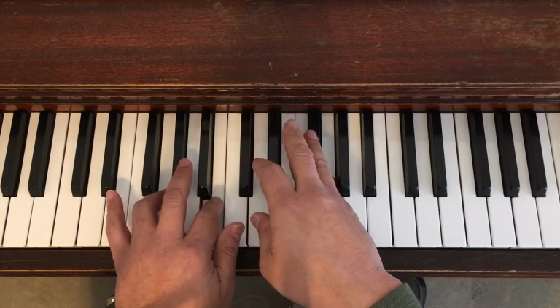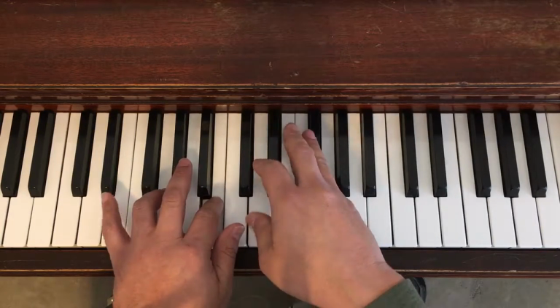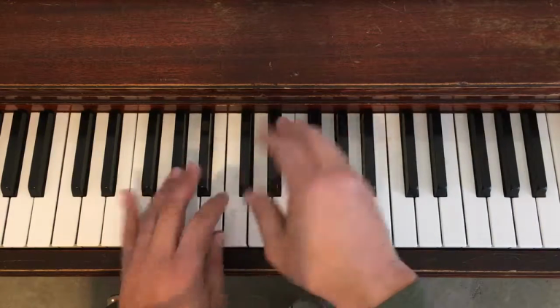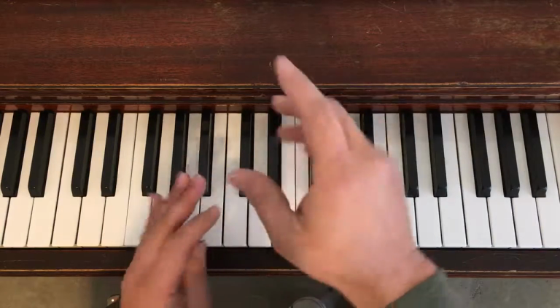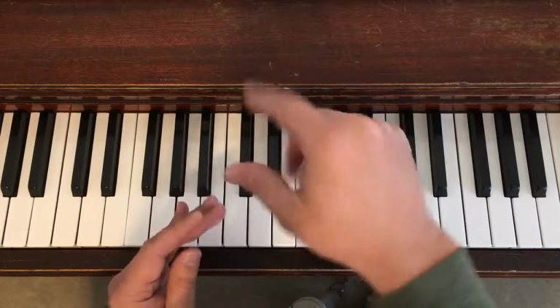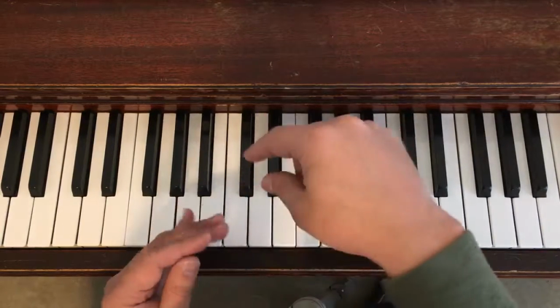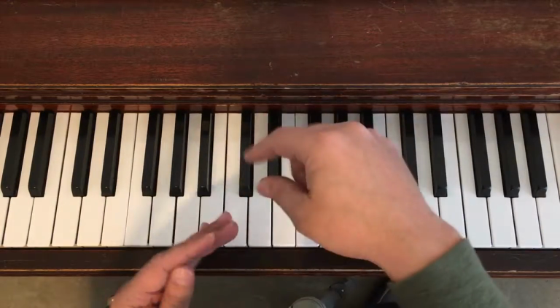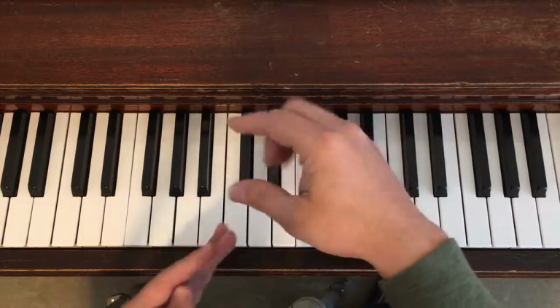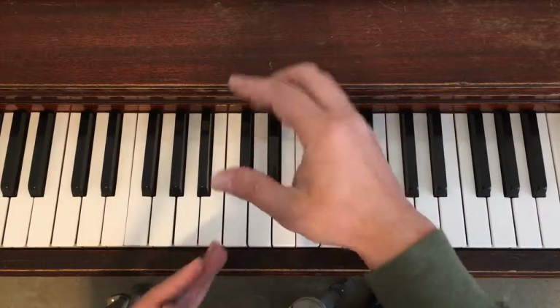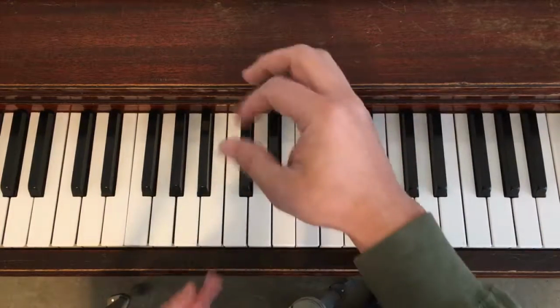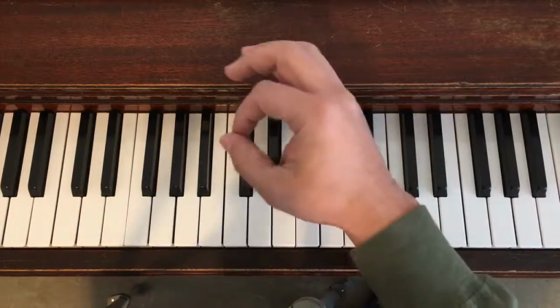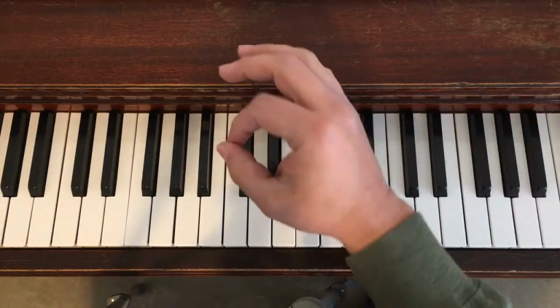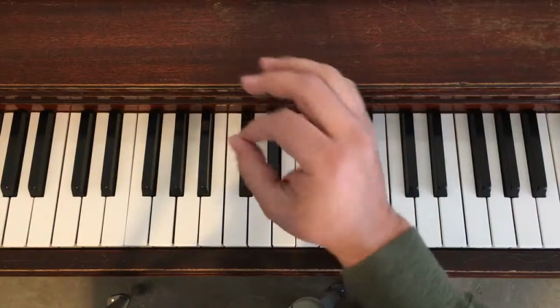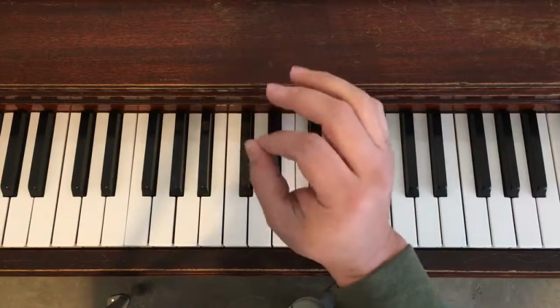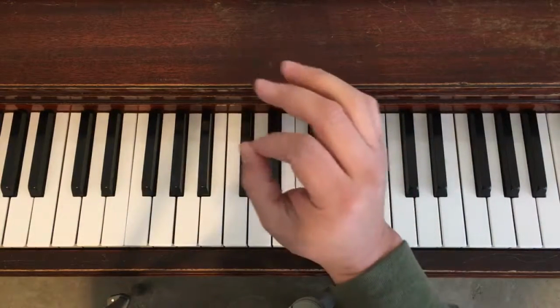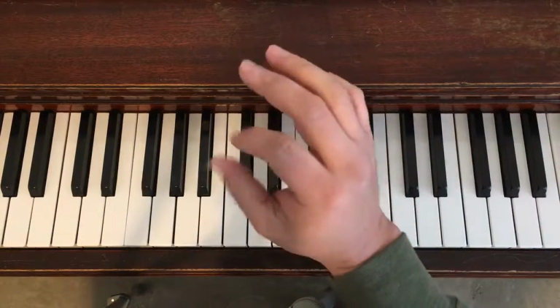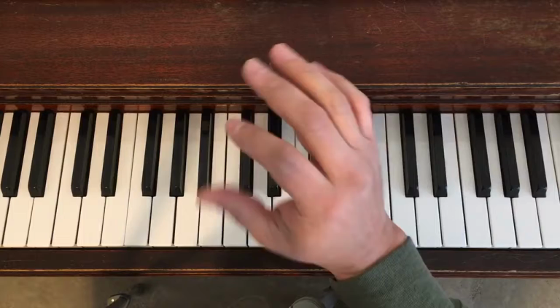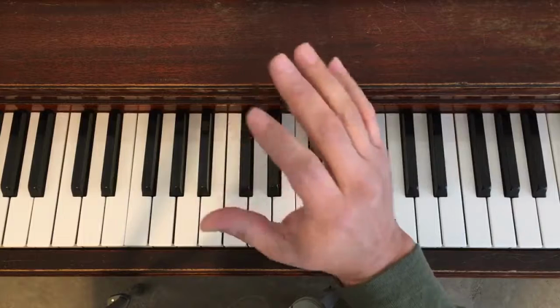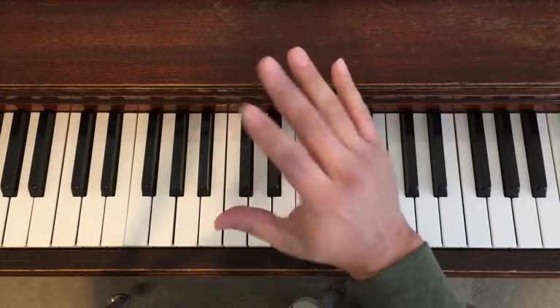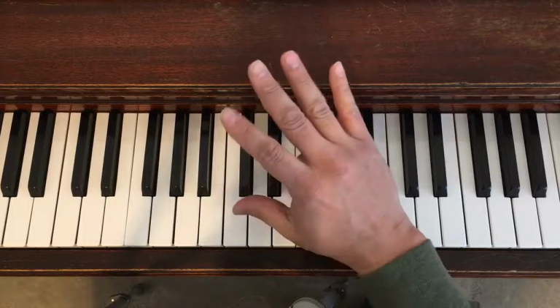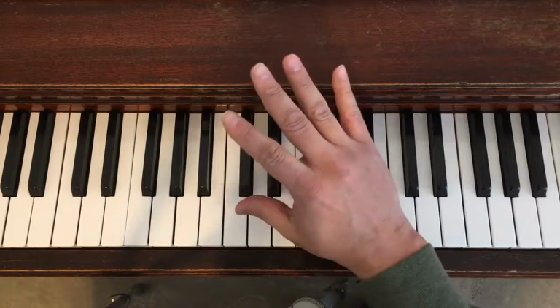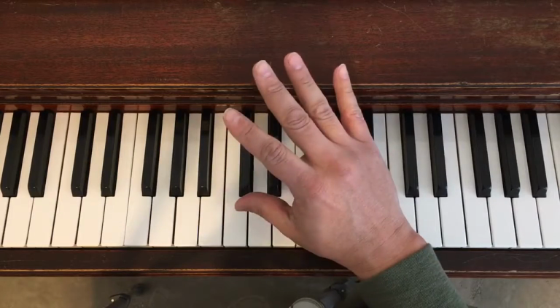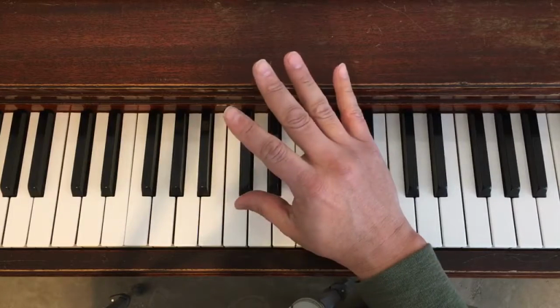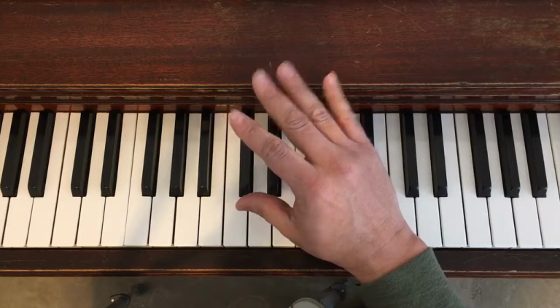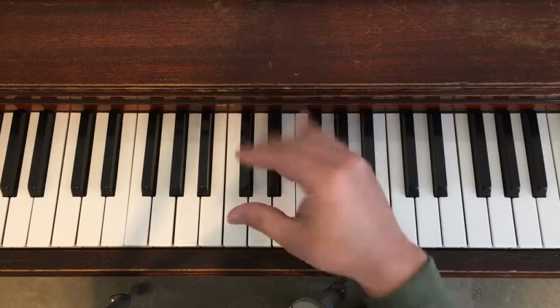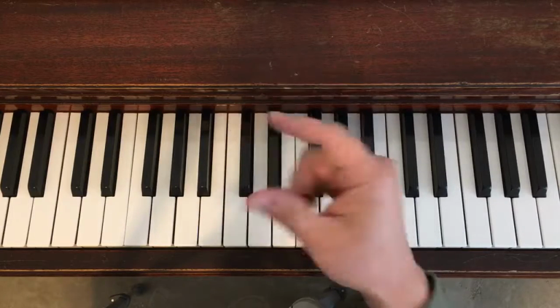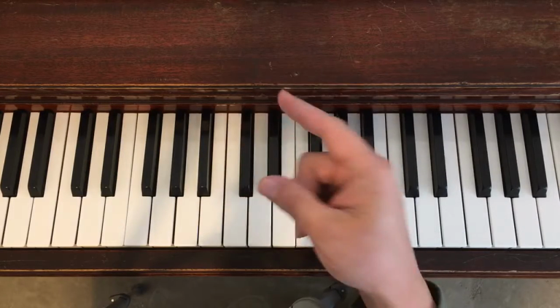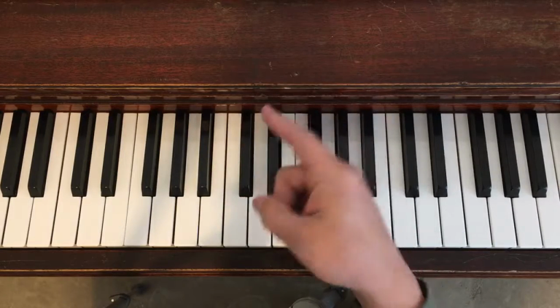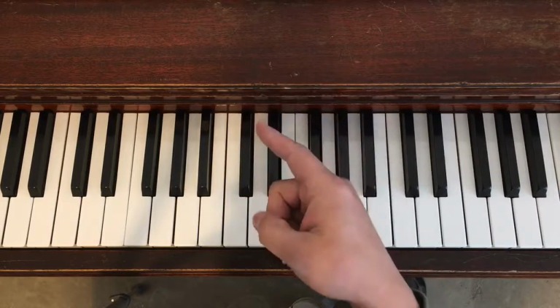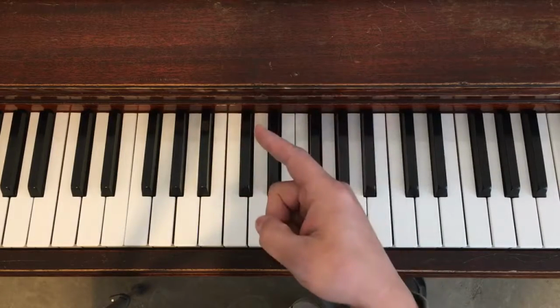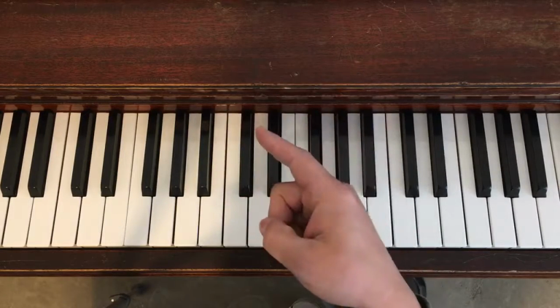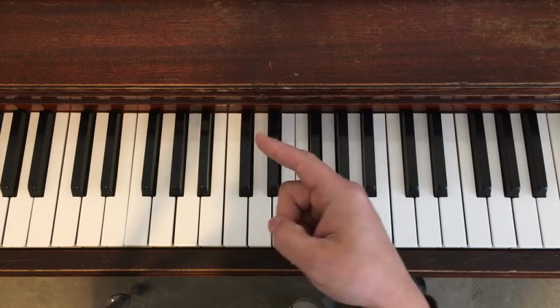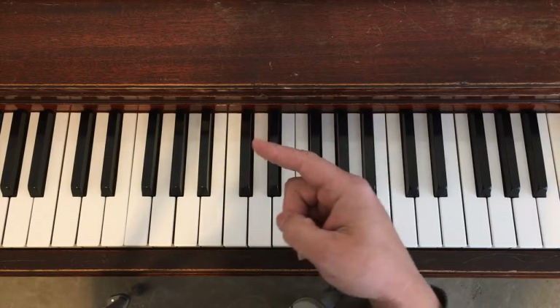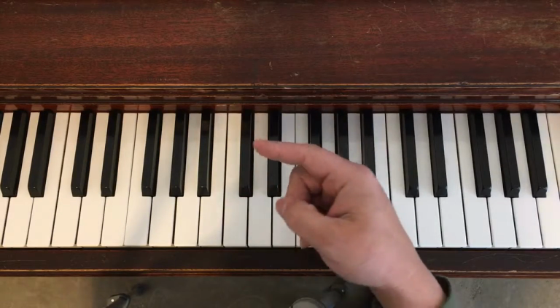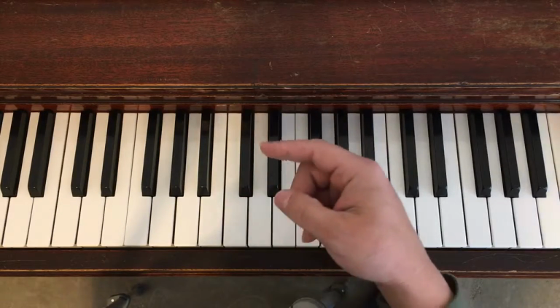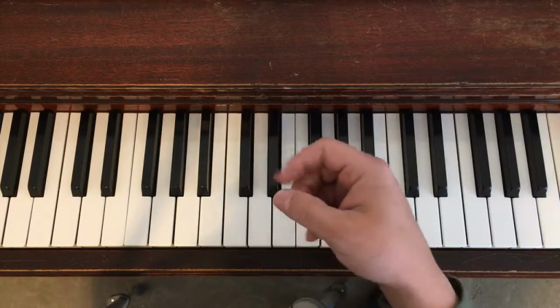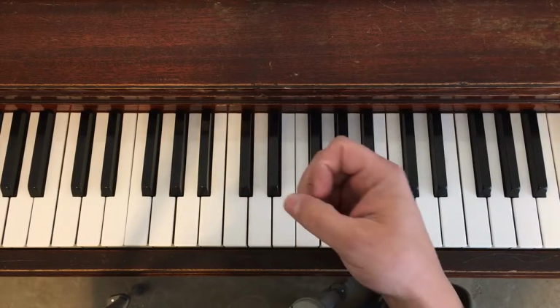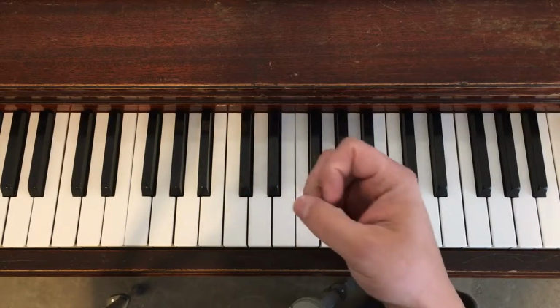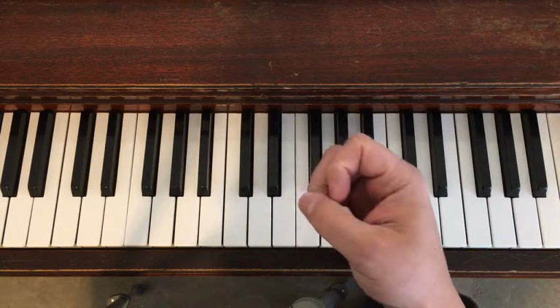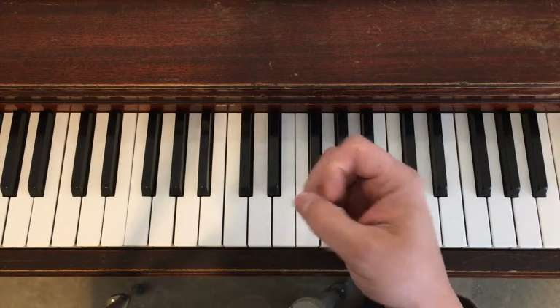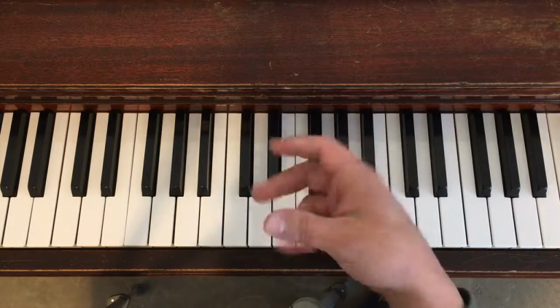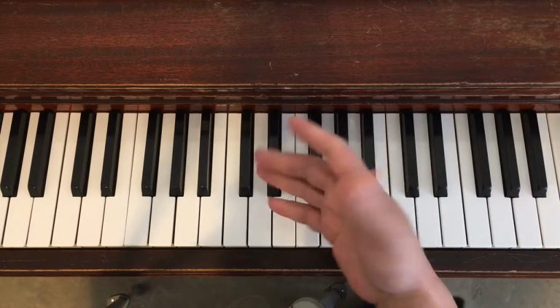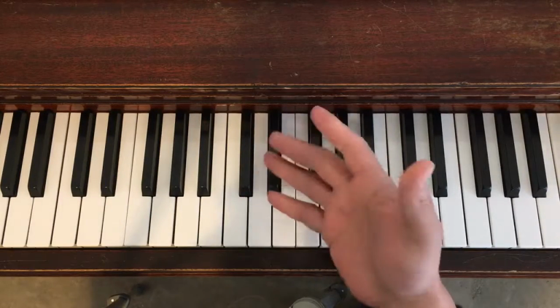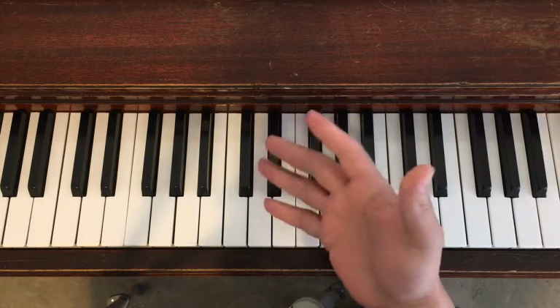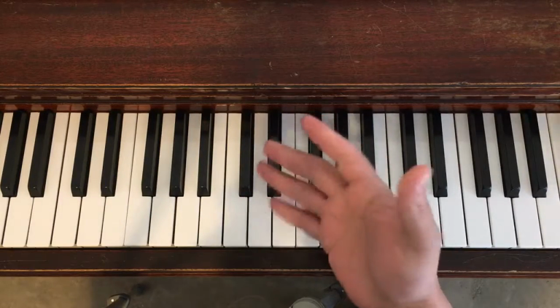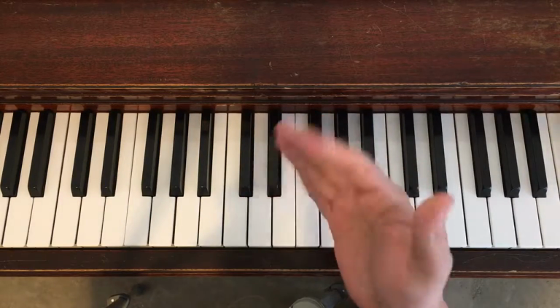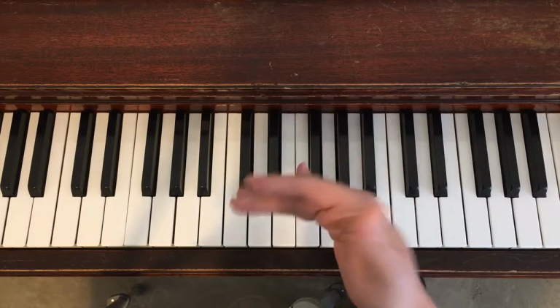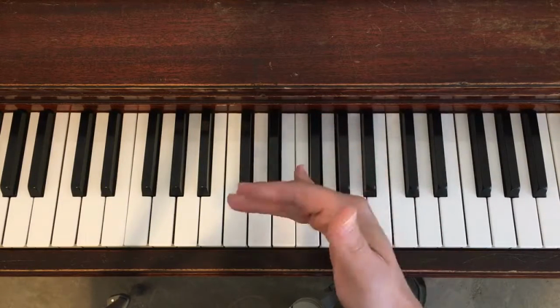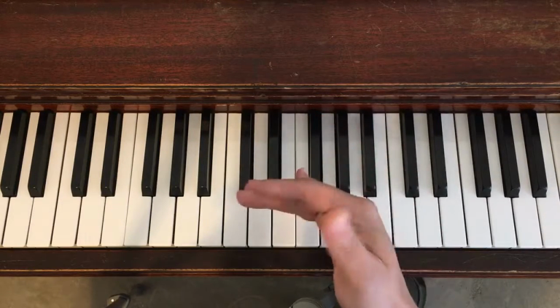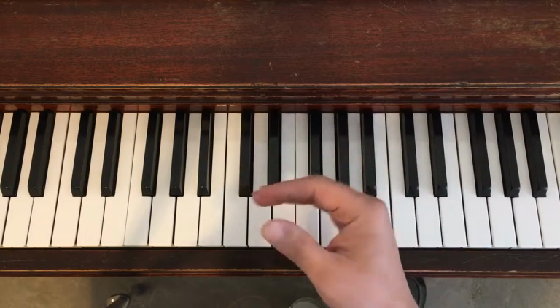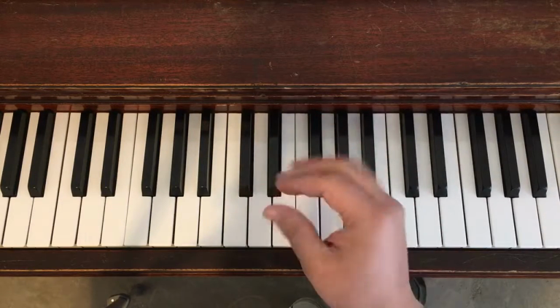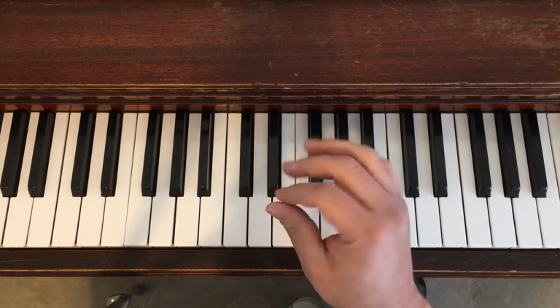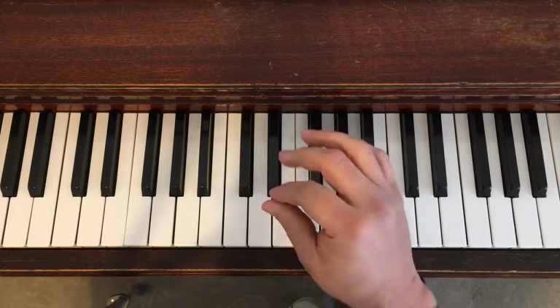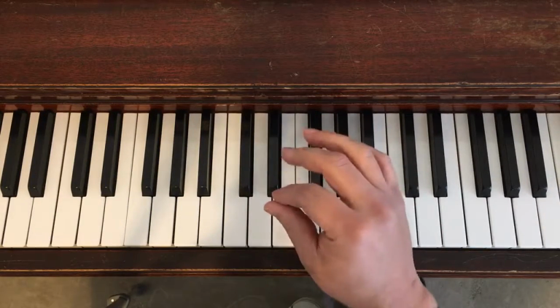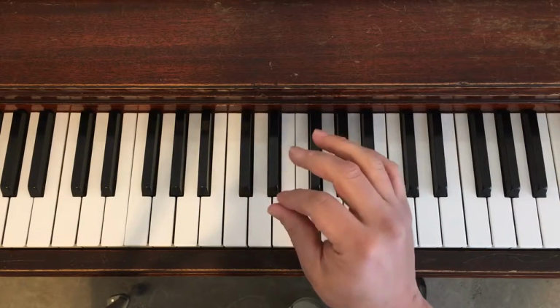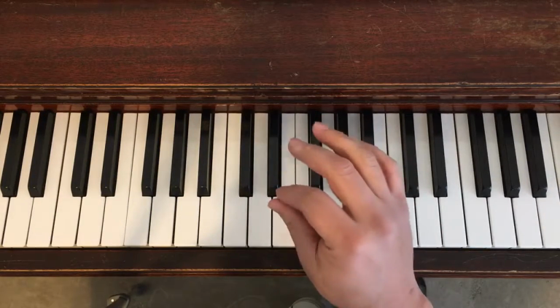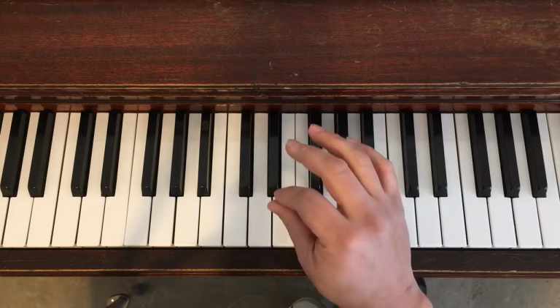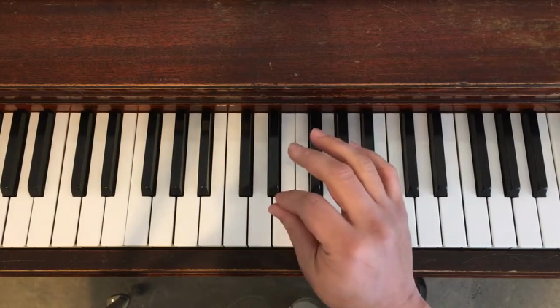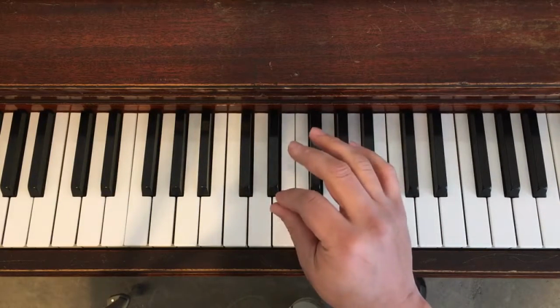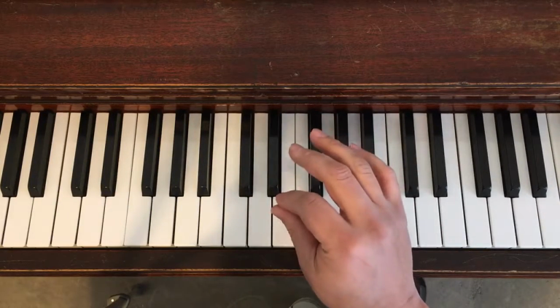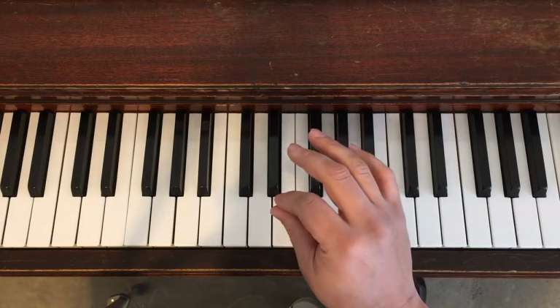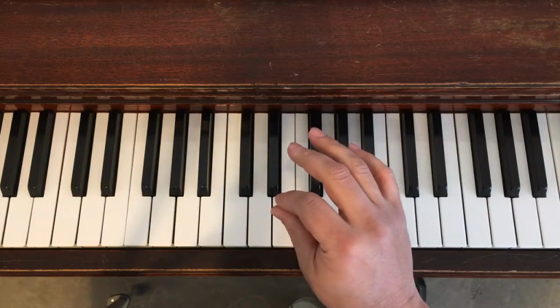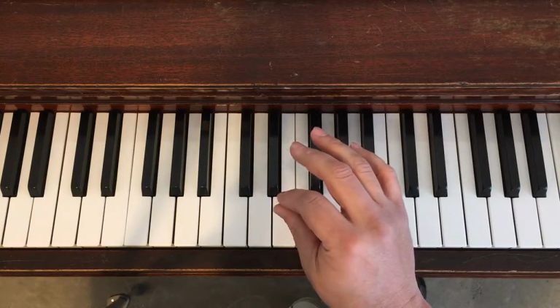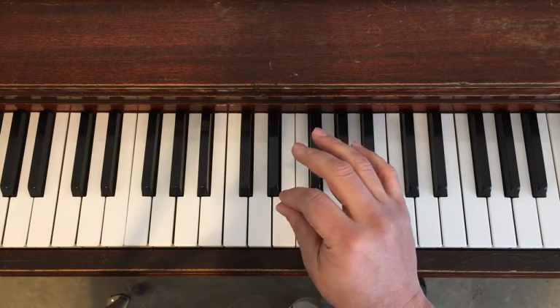And then it repeats. When it repeats, it's going to be piano. The first time is forte and loud, the second time is piano and soft.